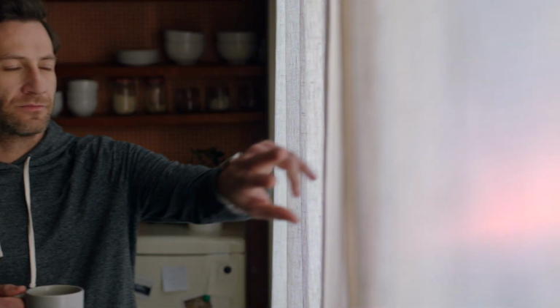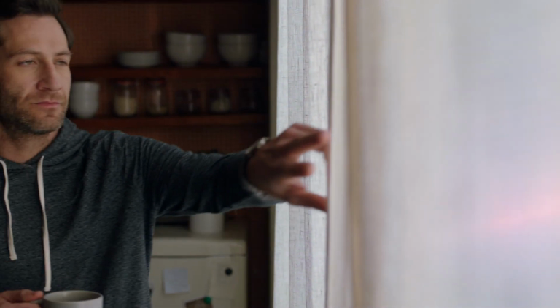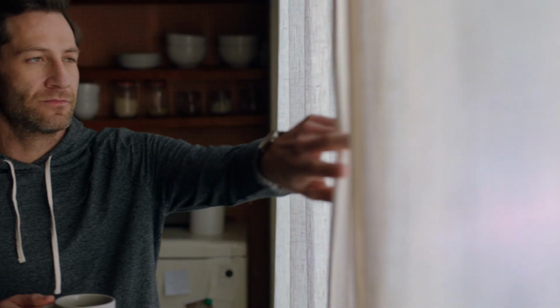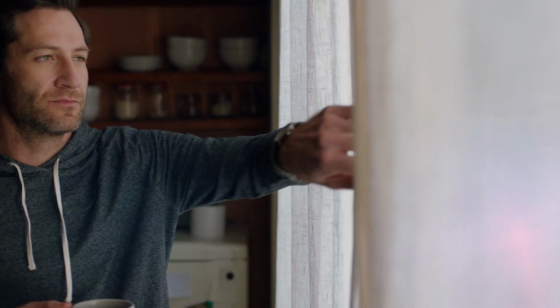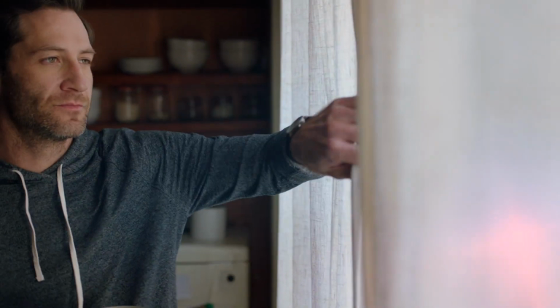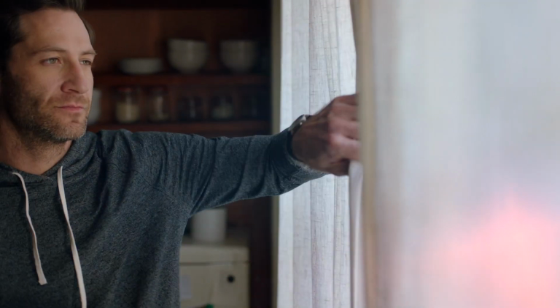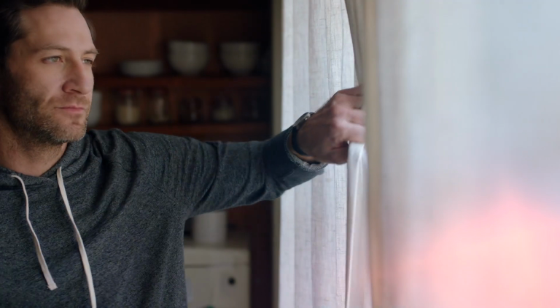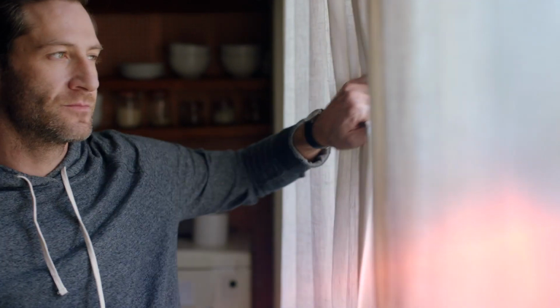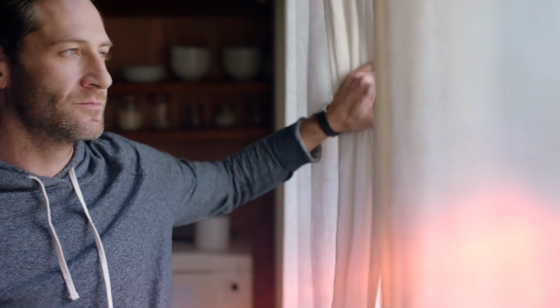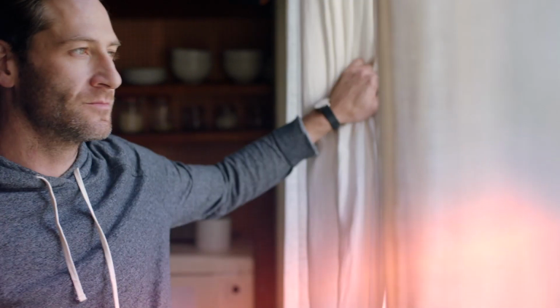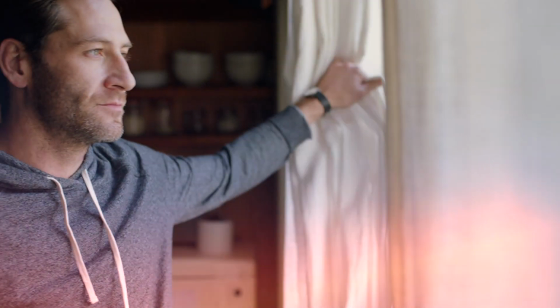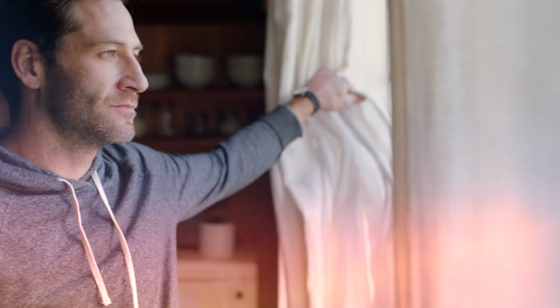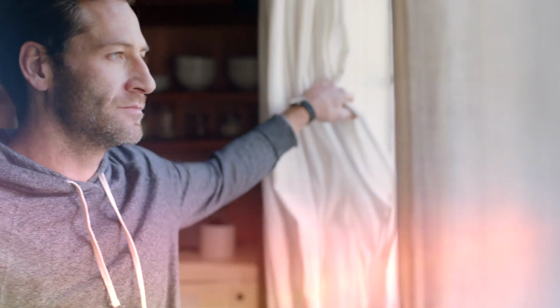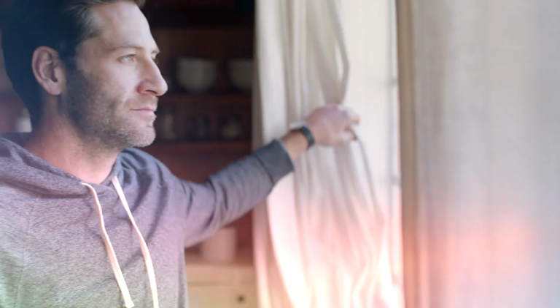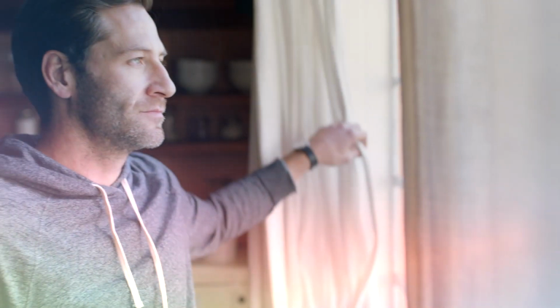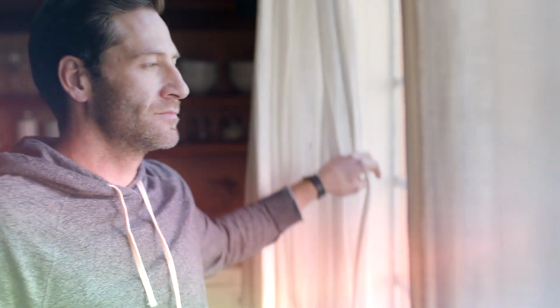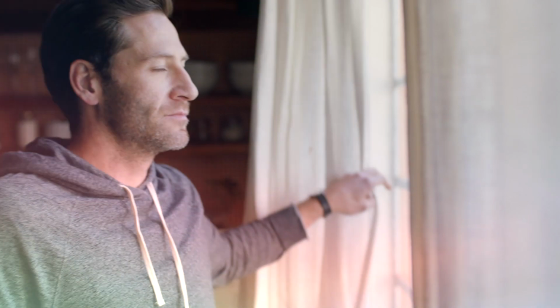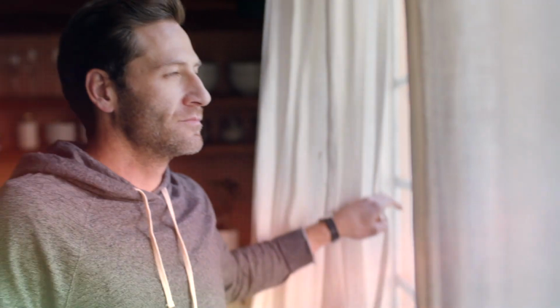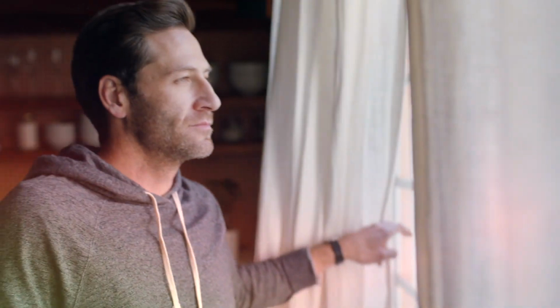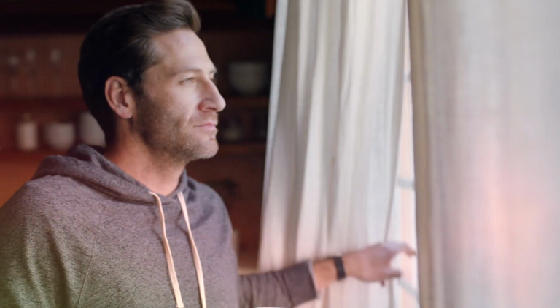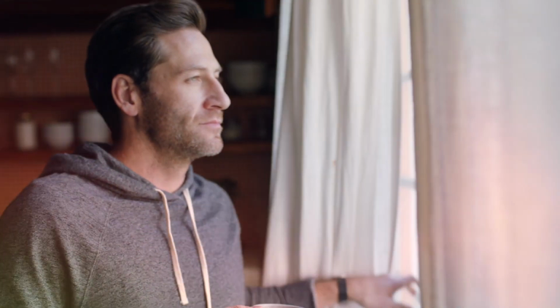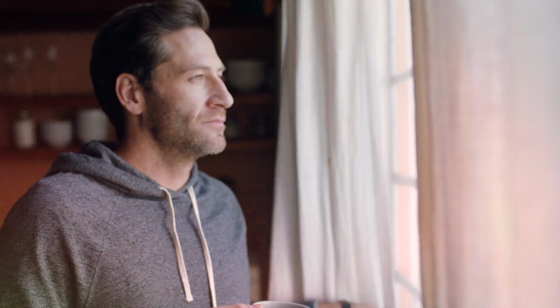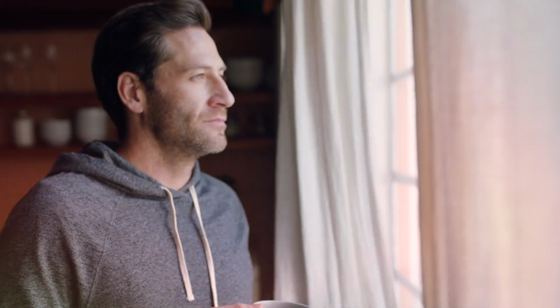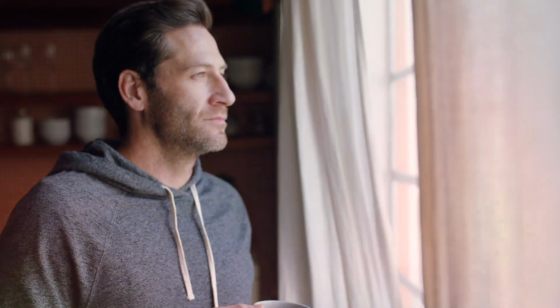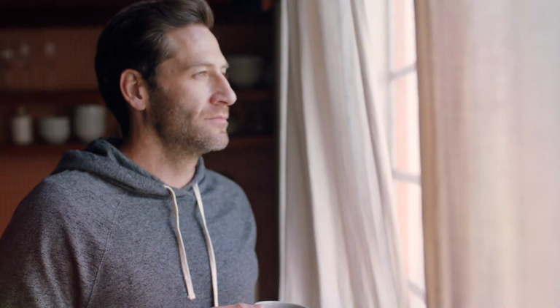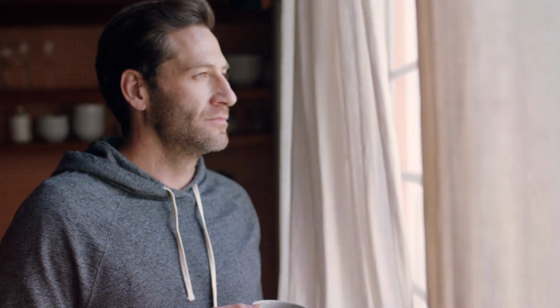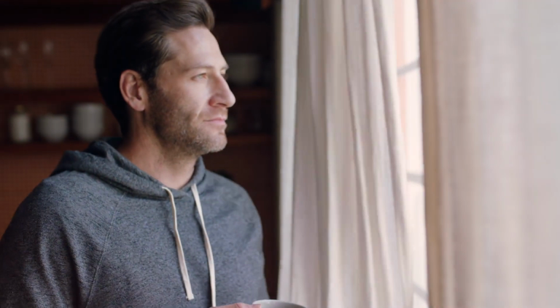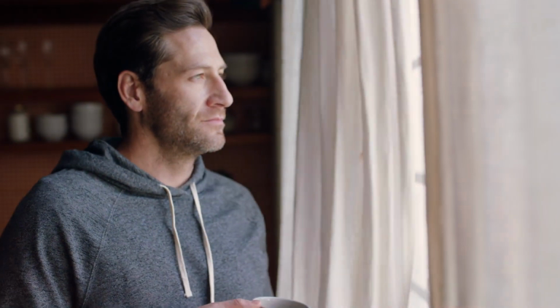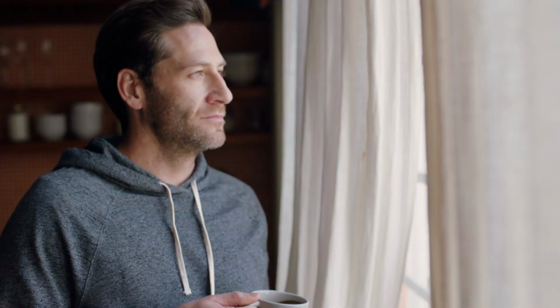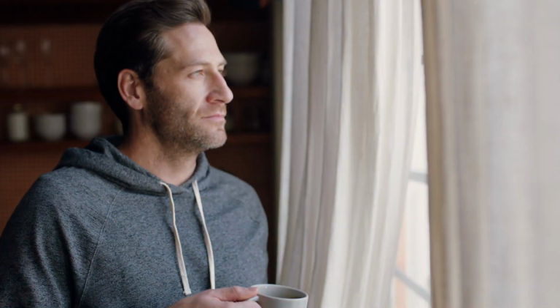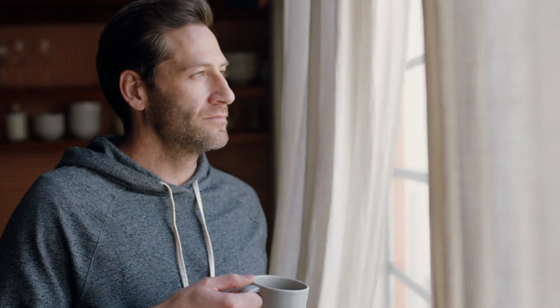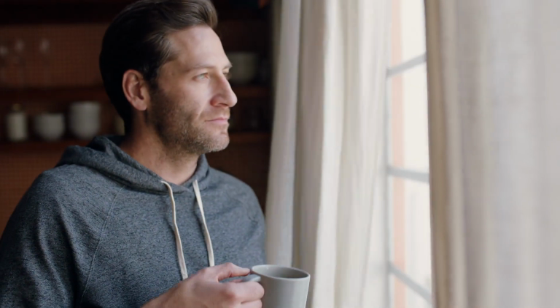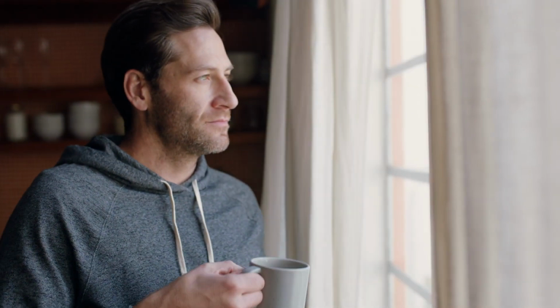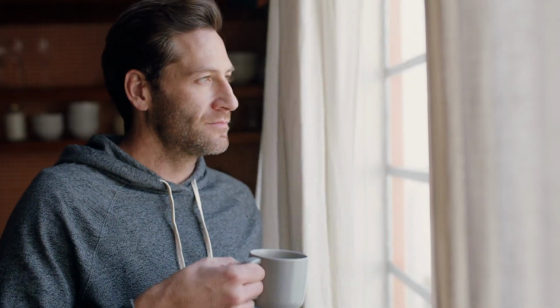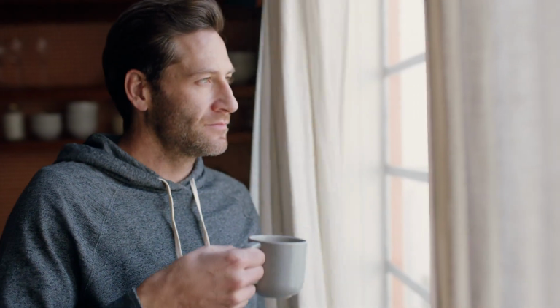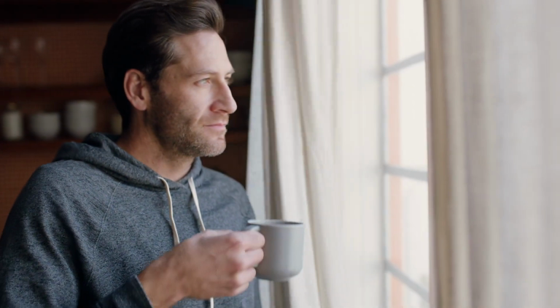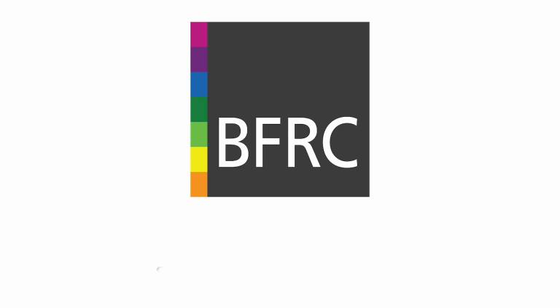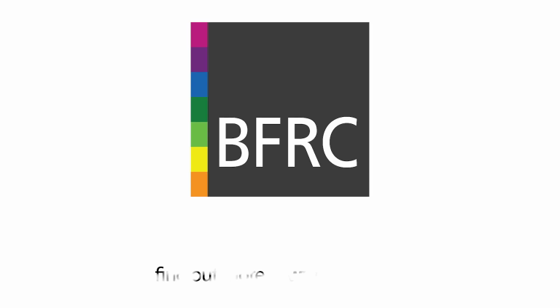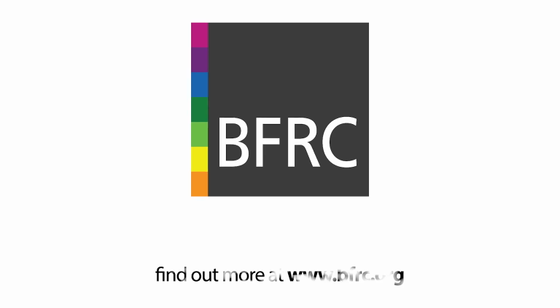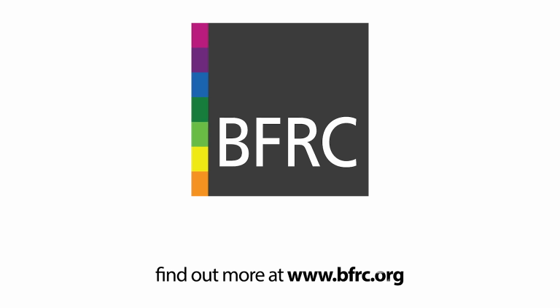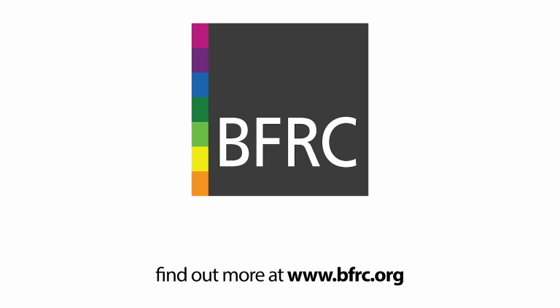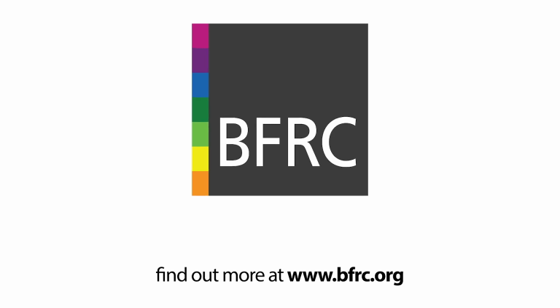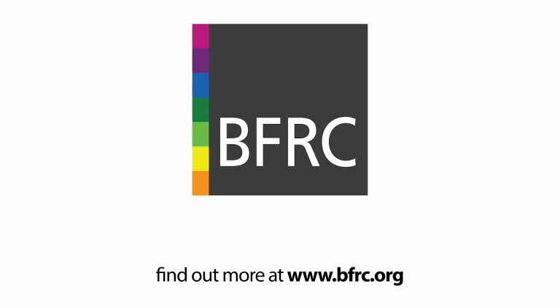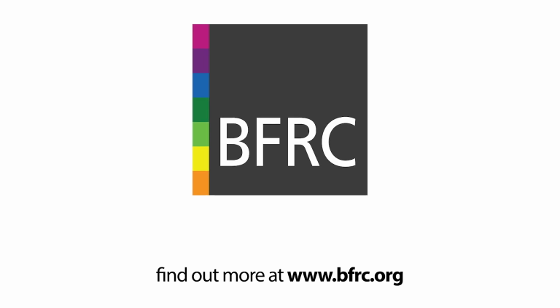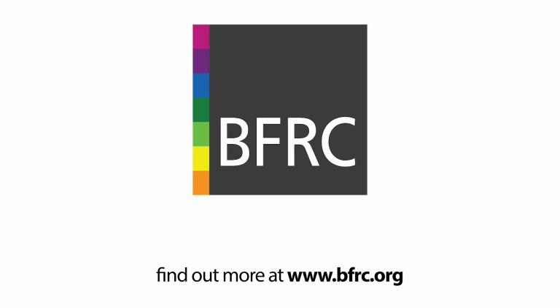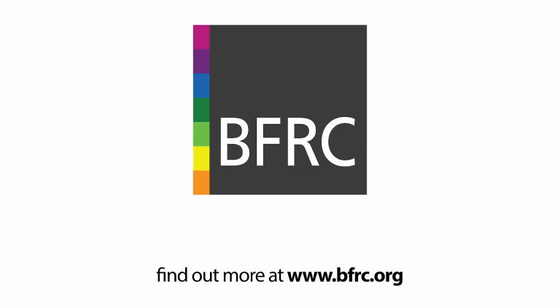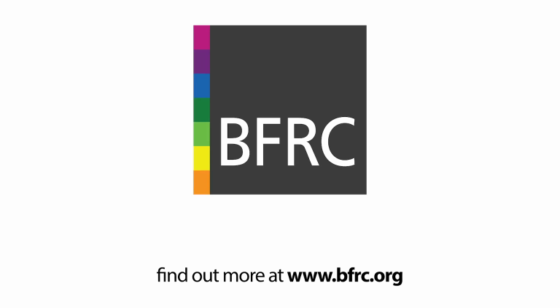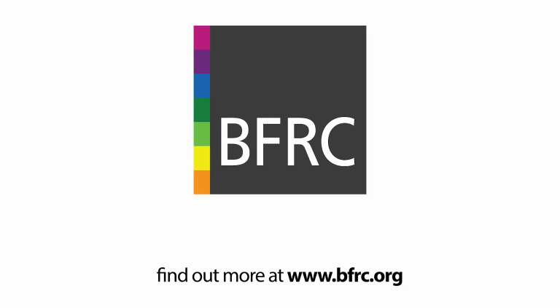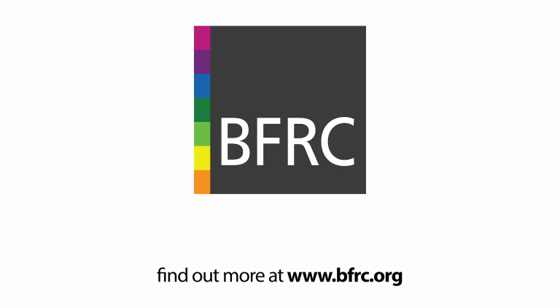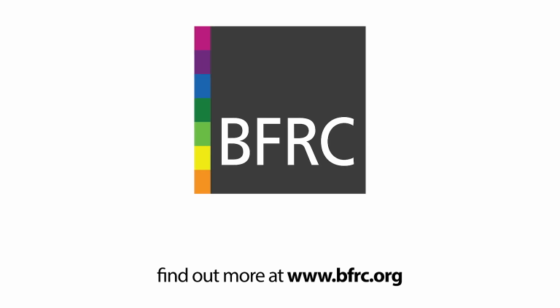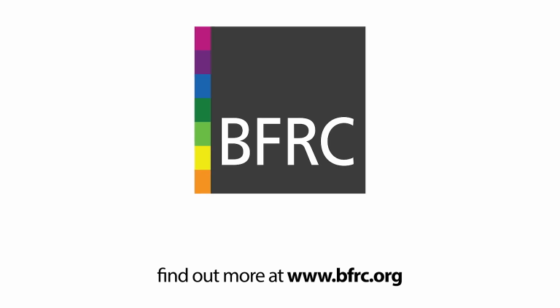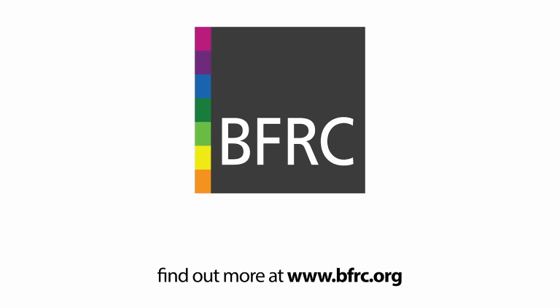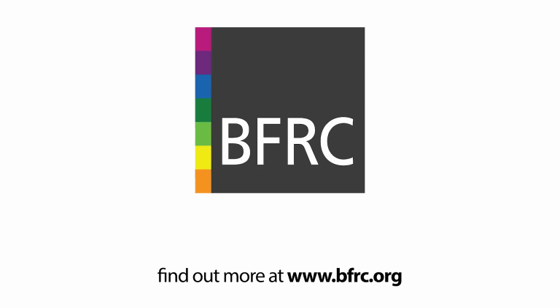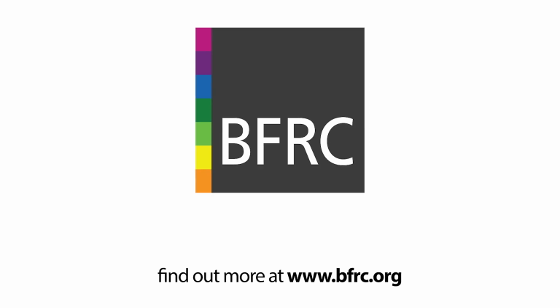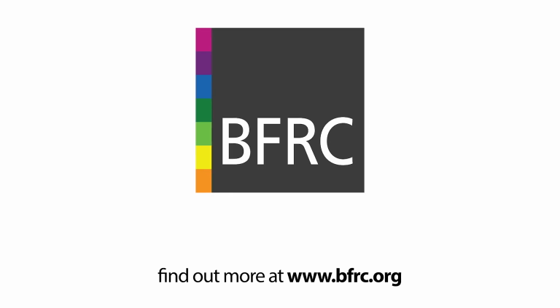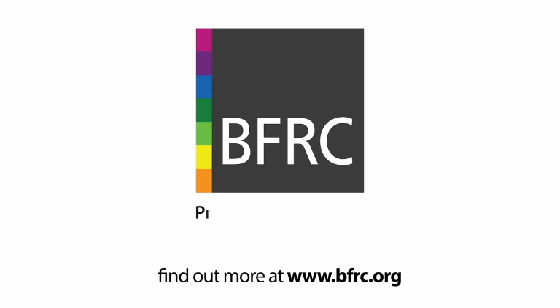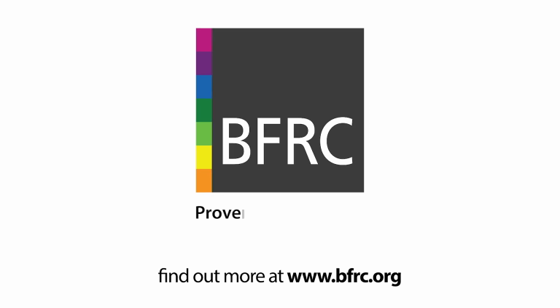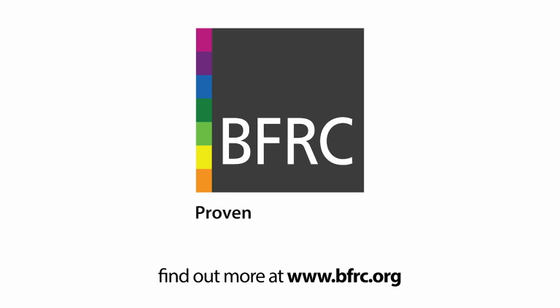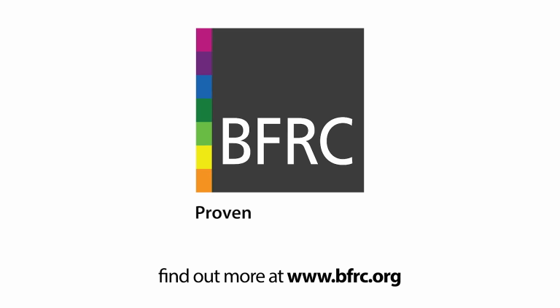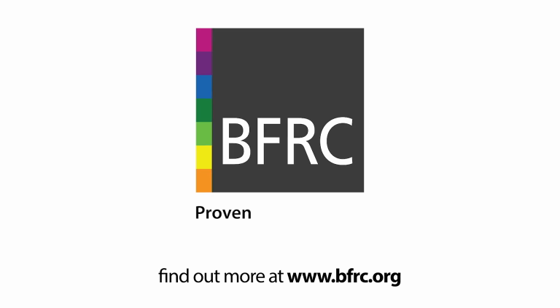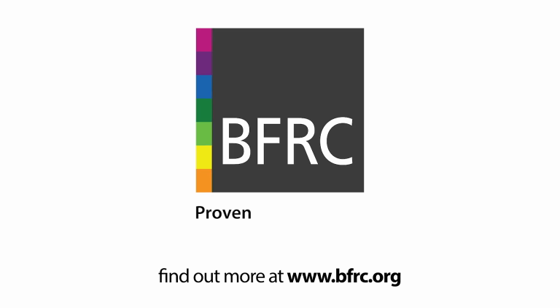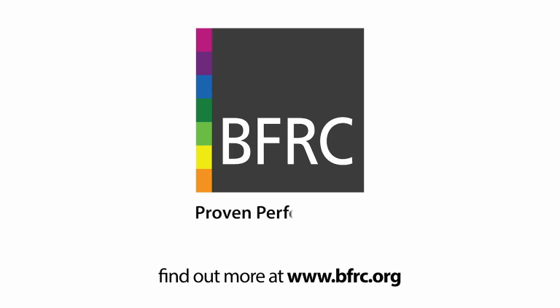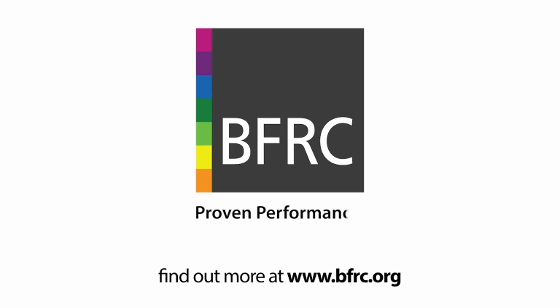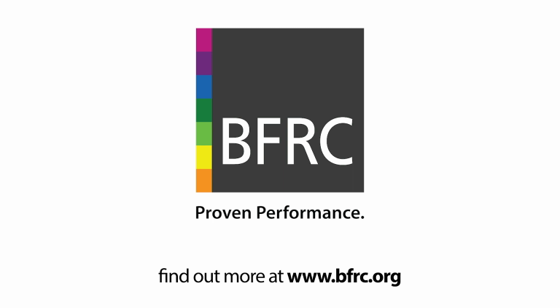Look for your nearest BFRC-approved installer at BFRC.org. BFRC. Proven performance.